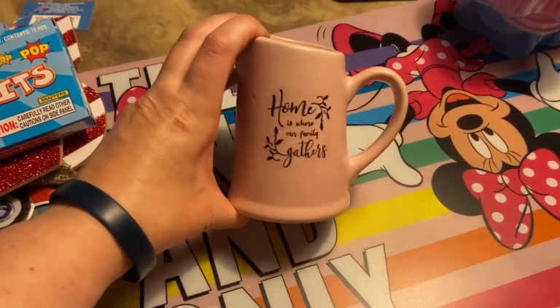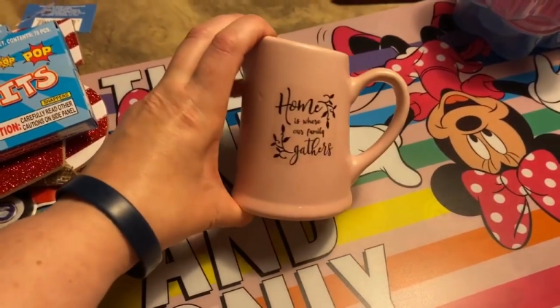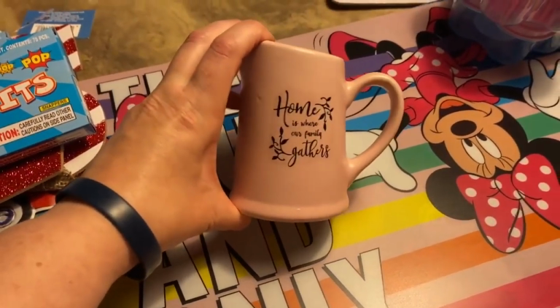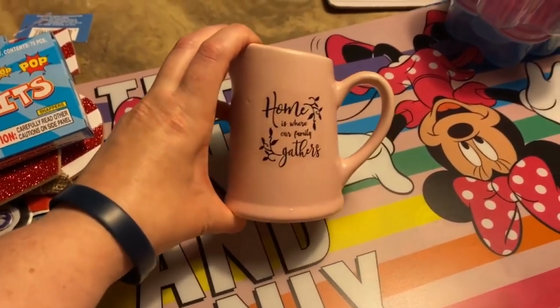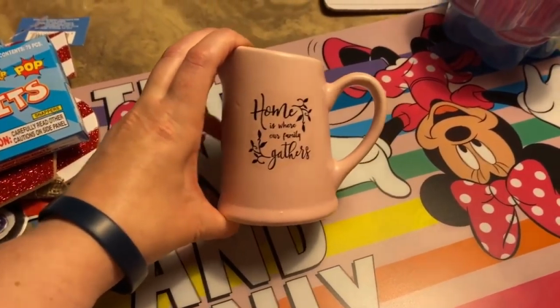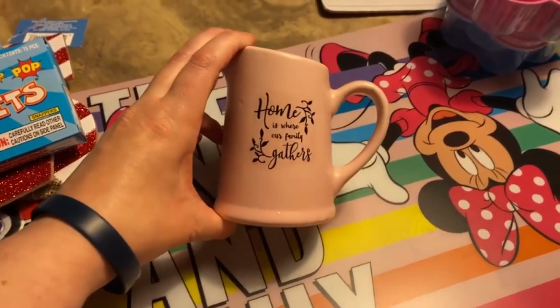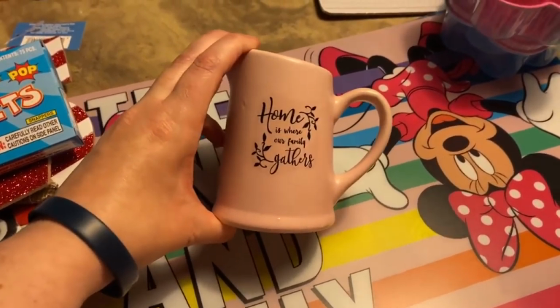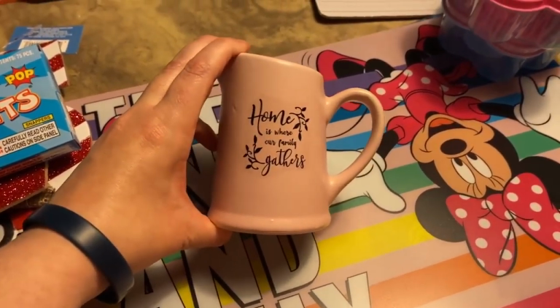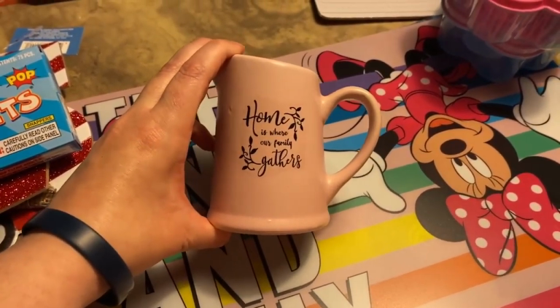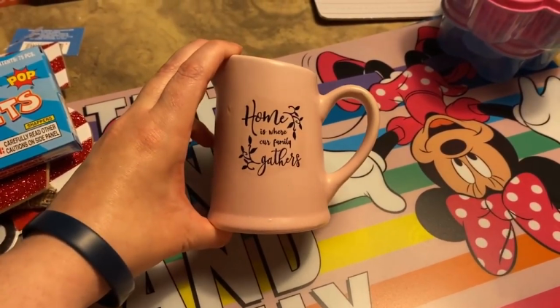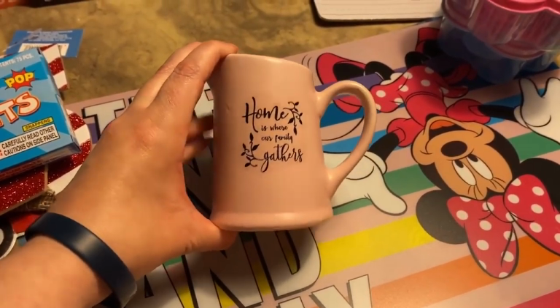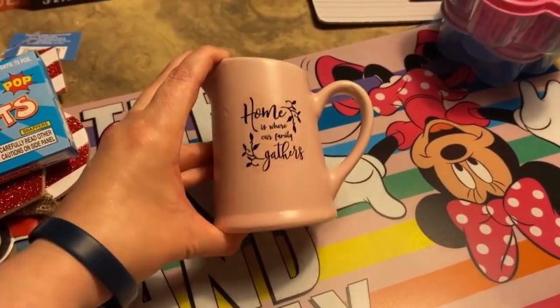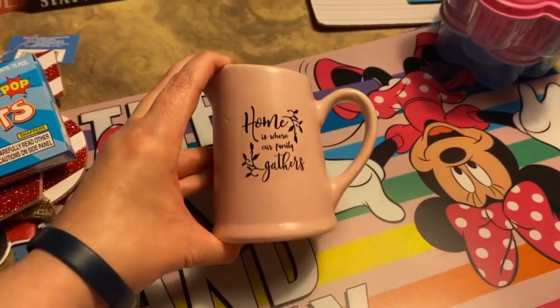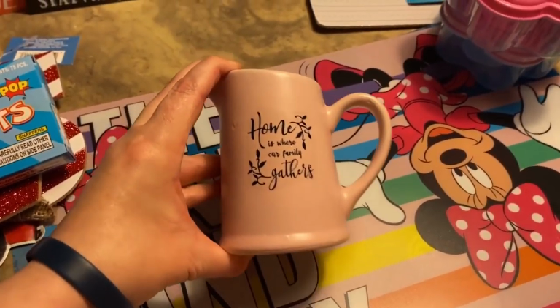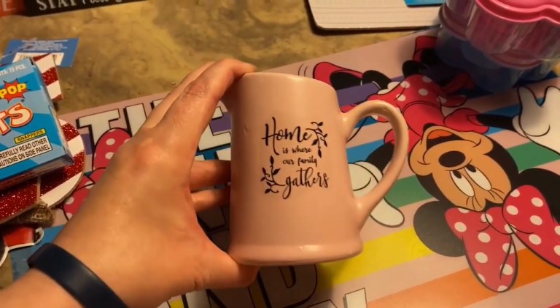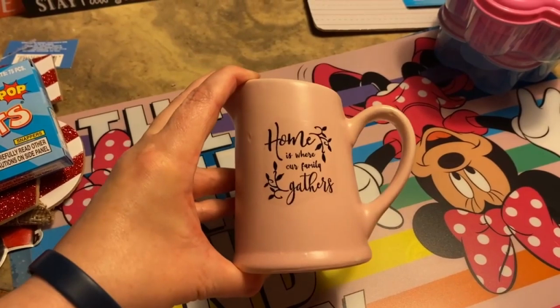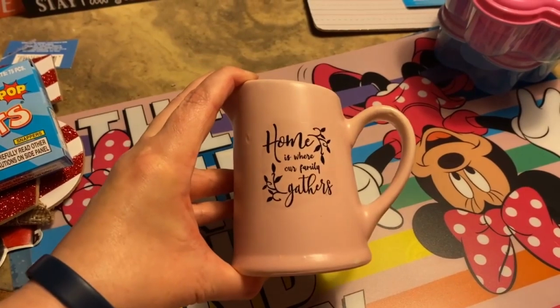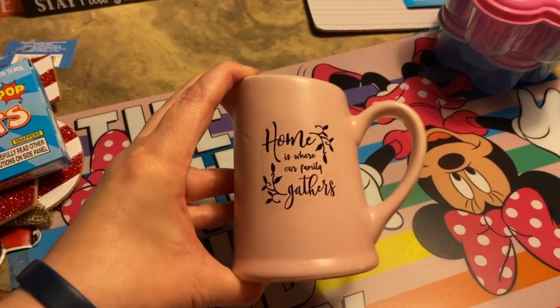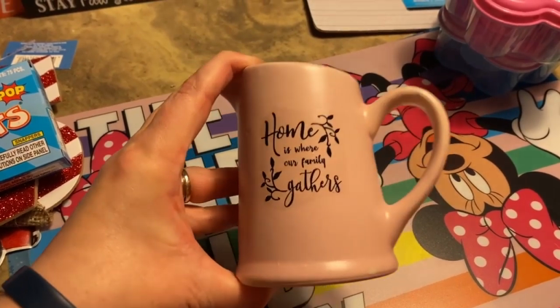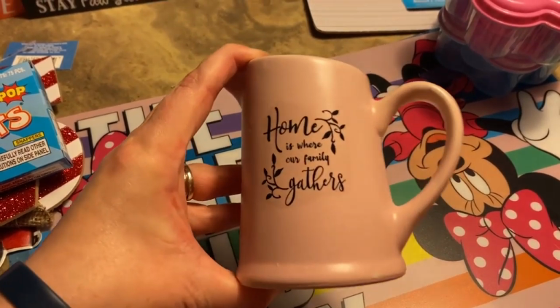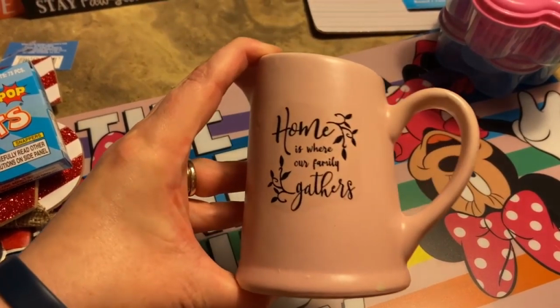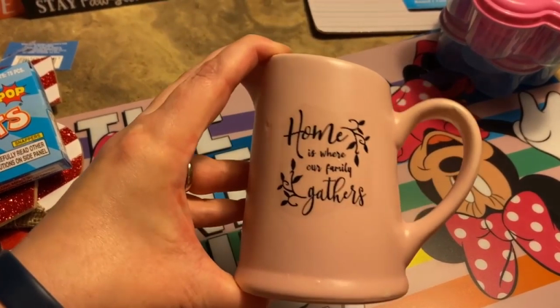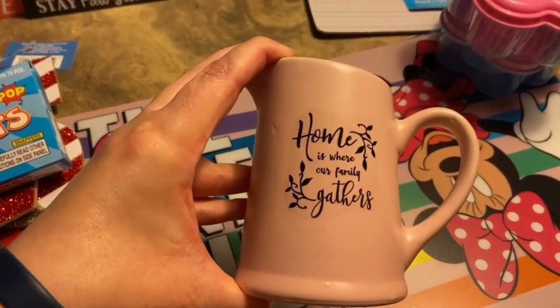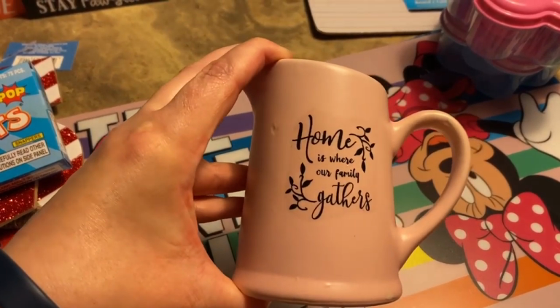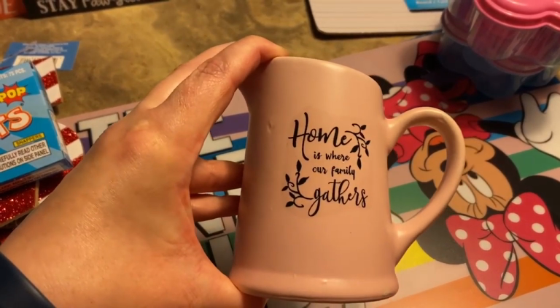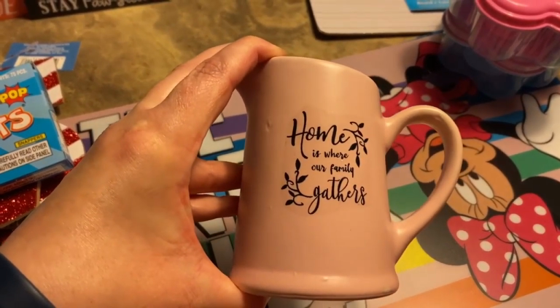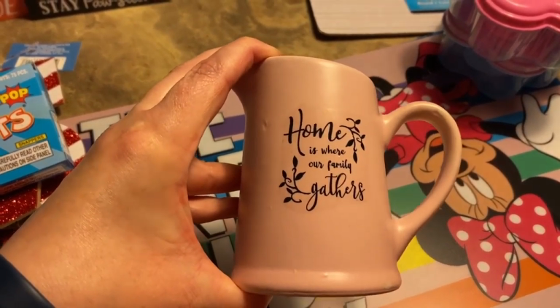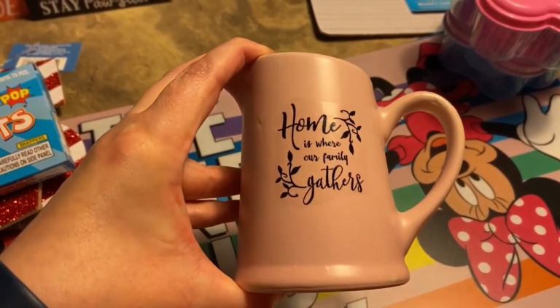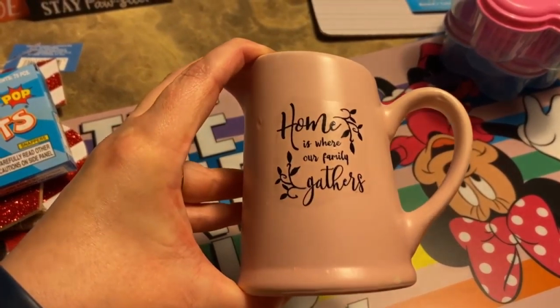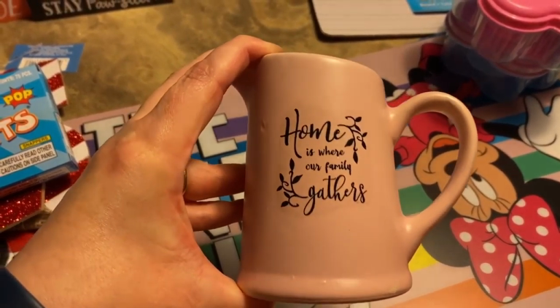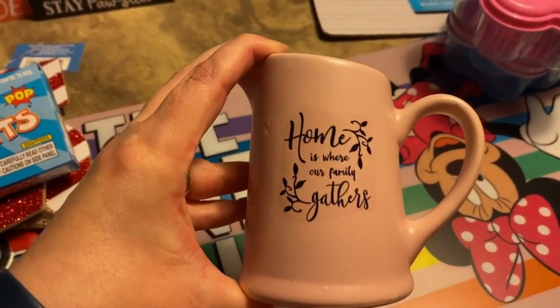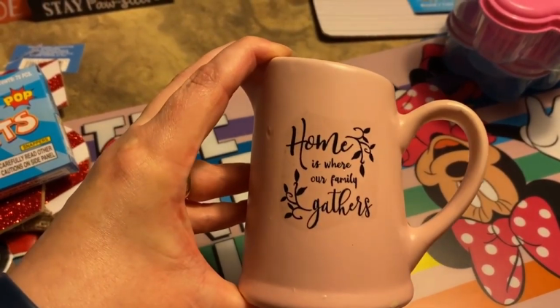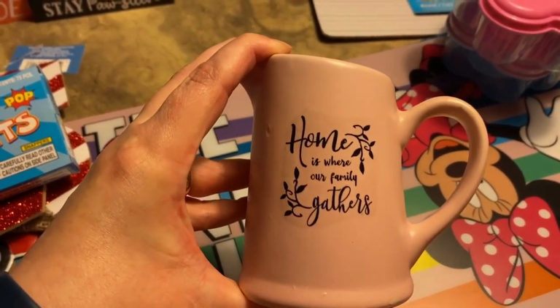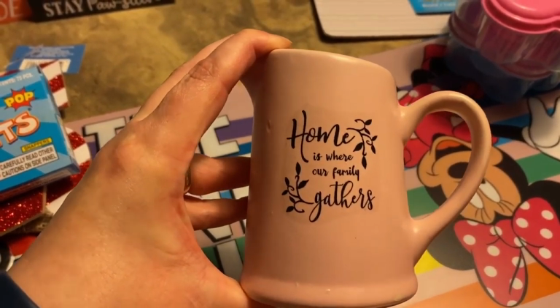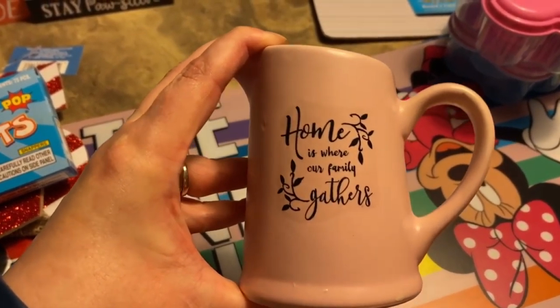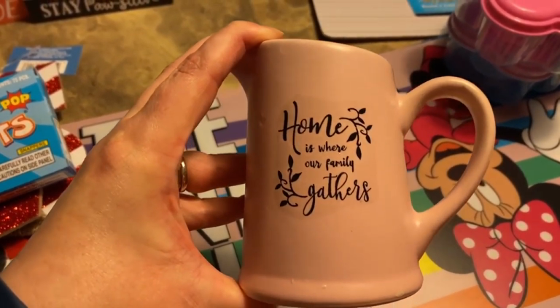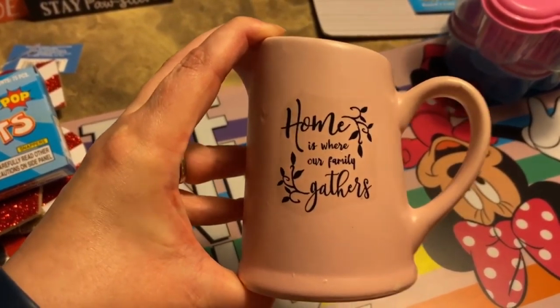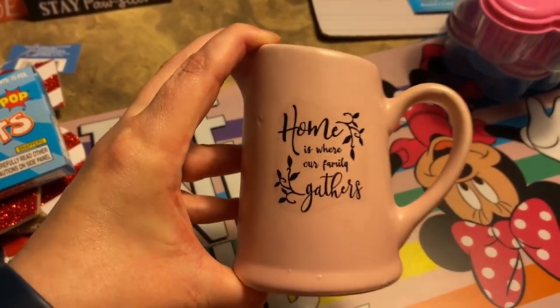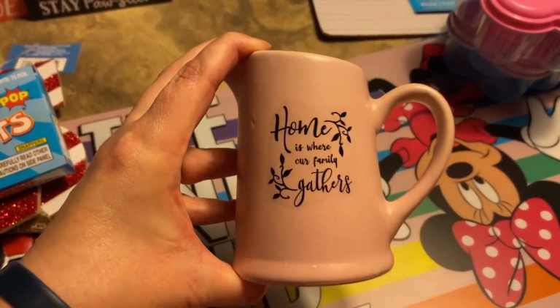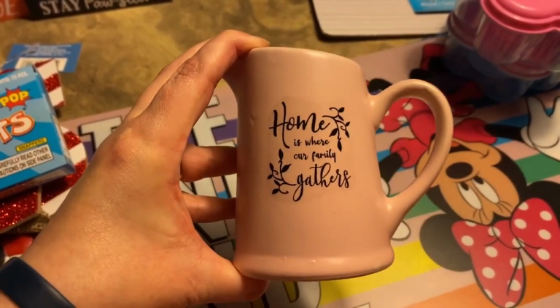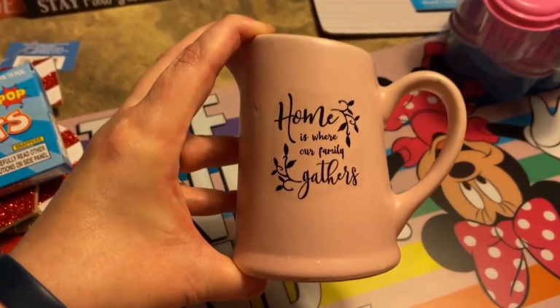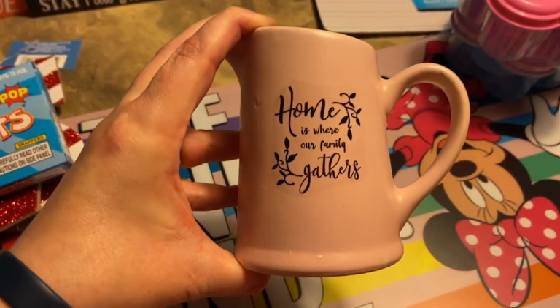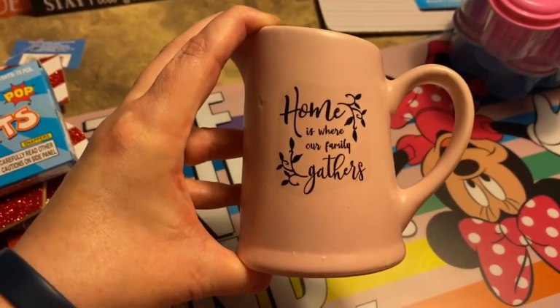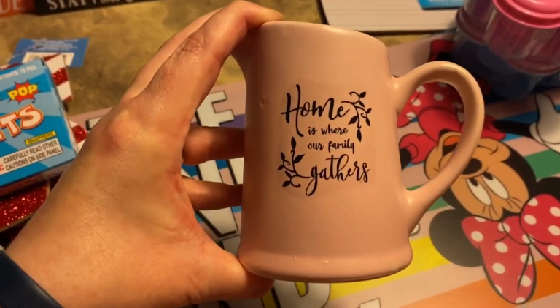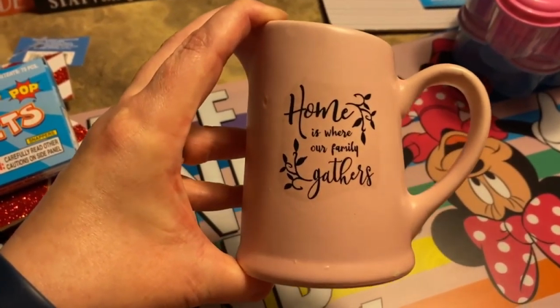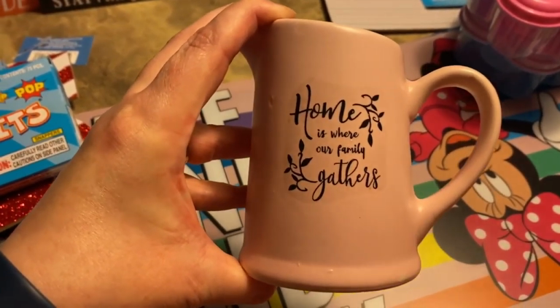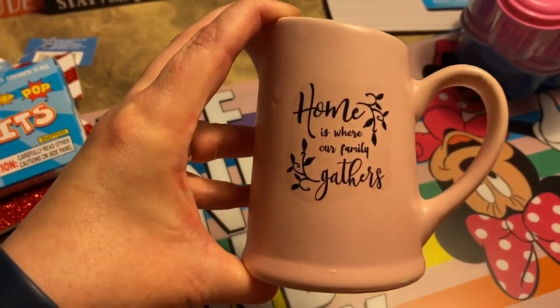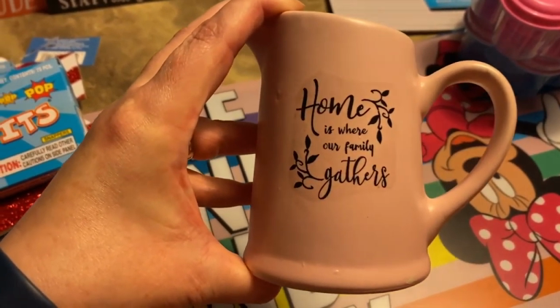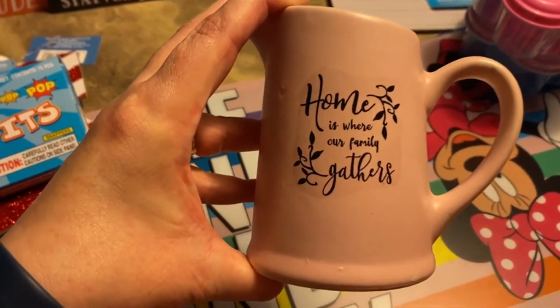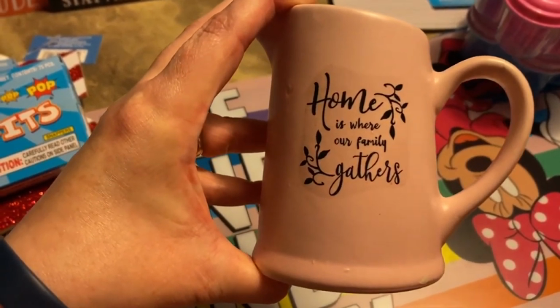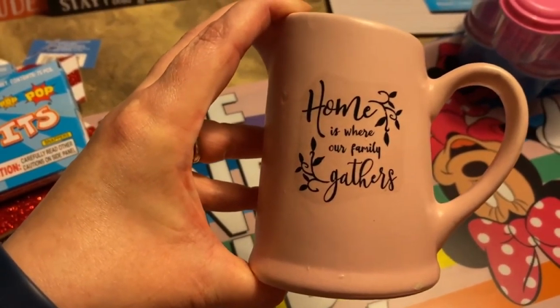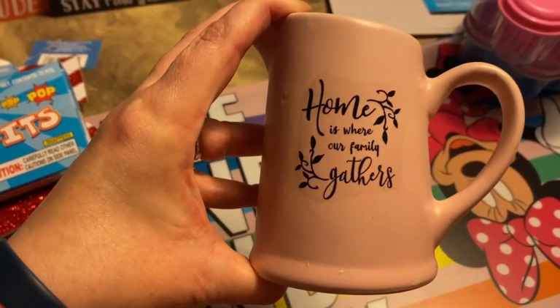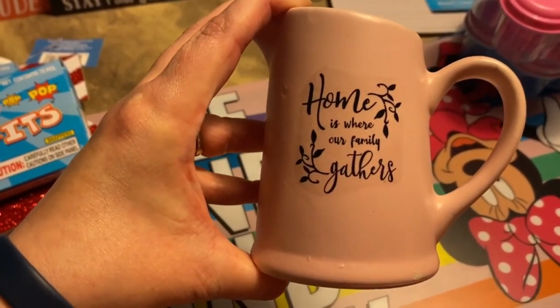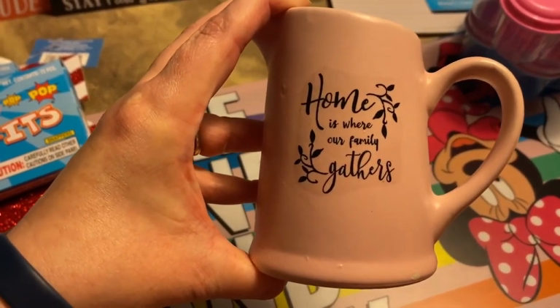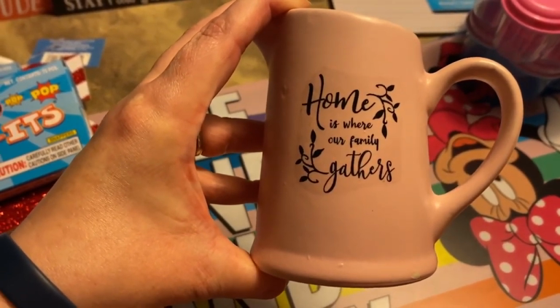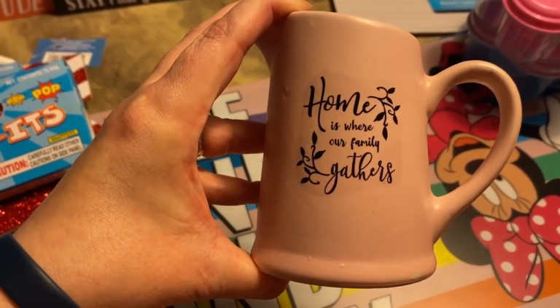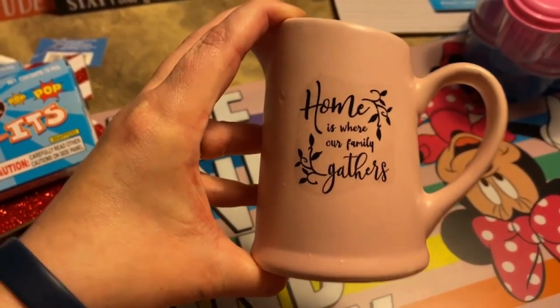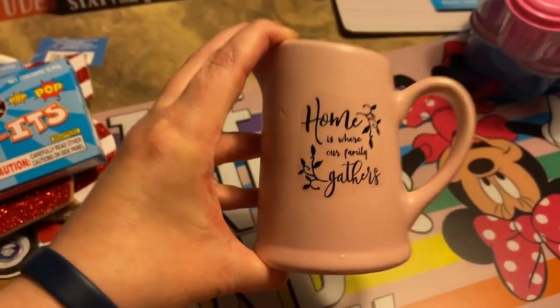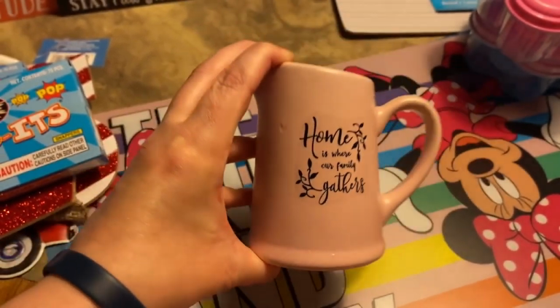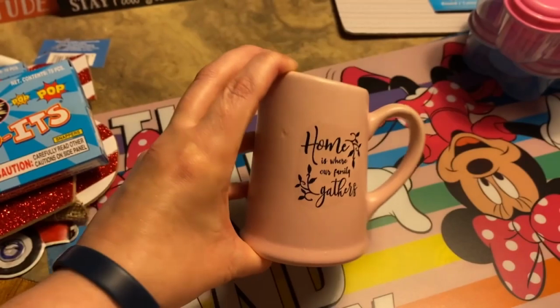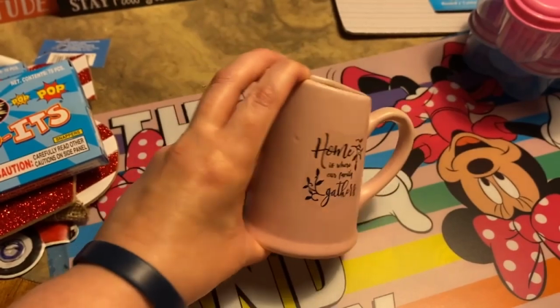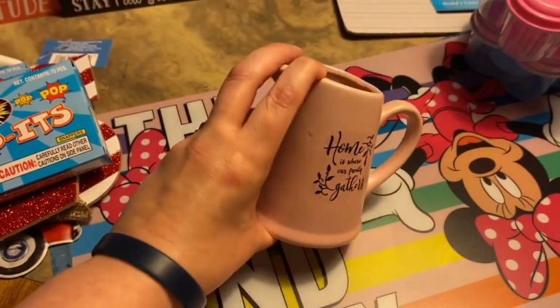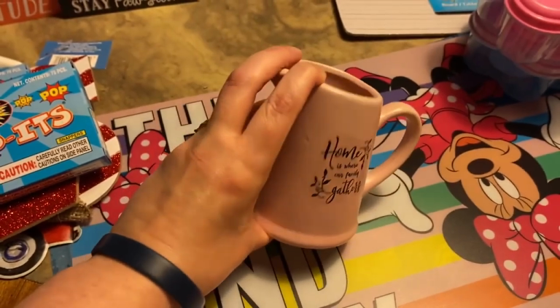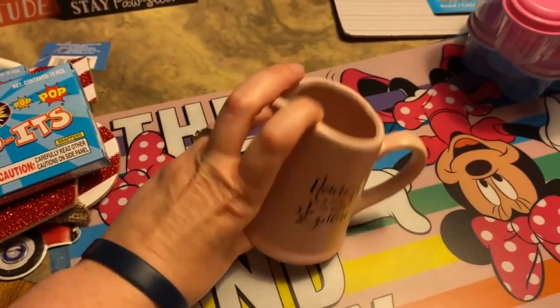I thought this was really cute. I don't know where I'm going to put it yet, but it says 'Home is where our family gathers.'